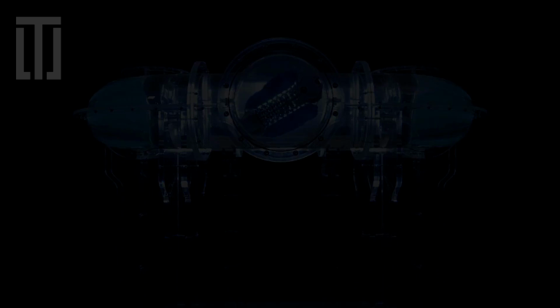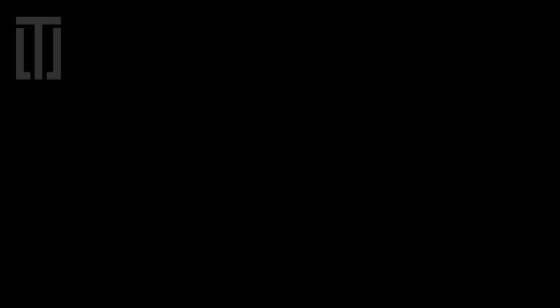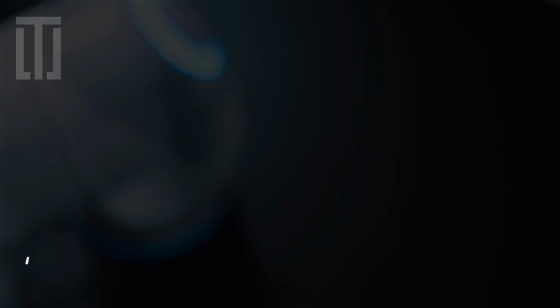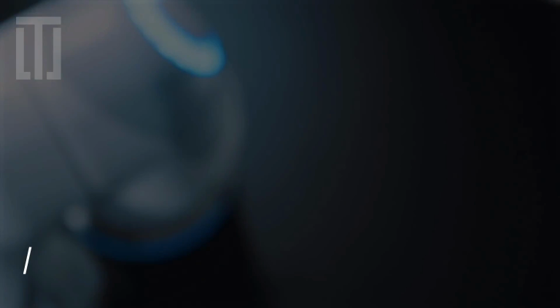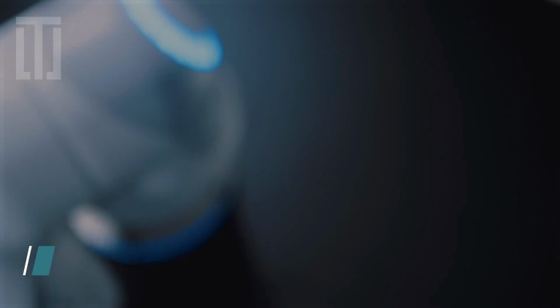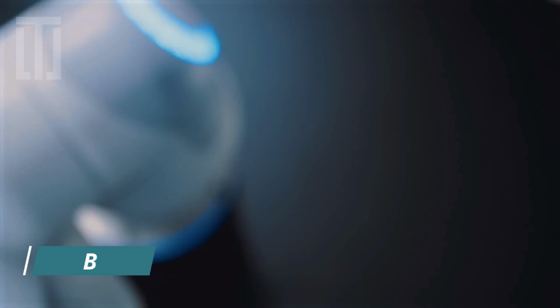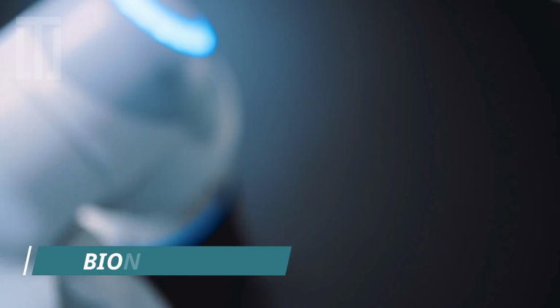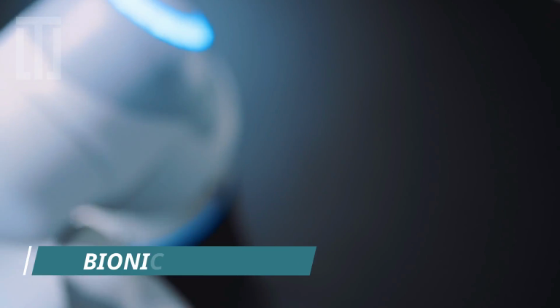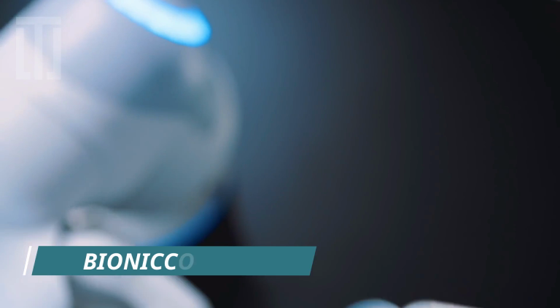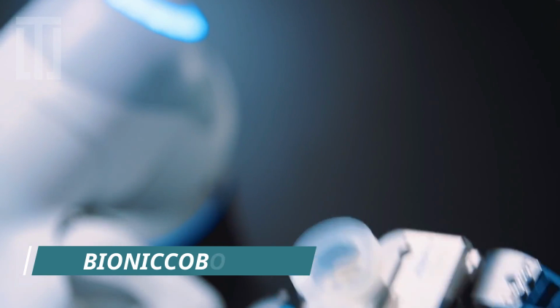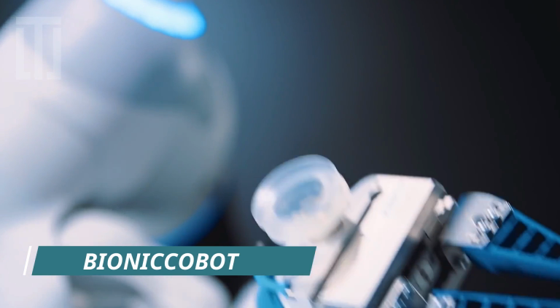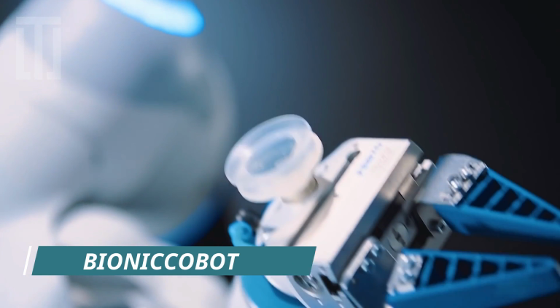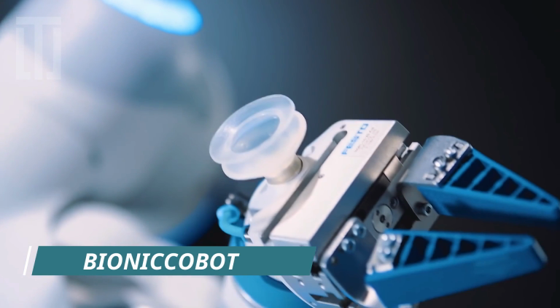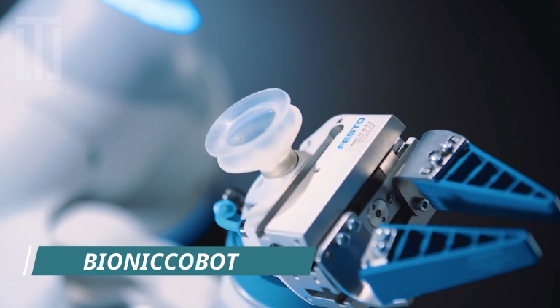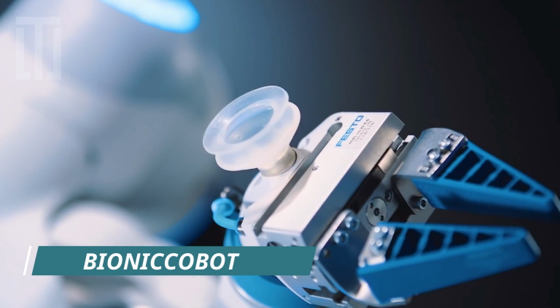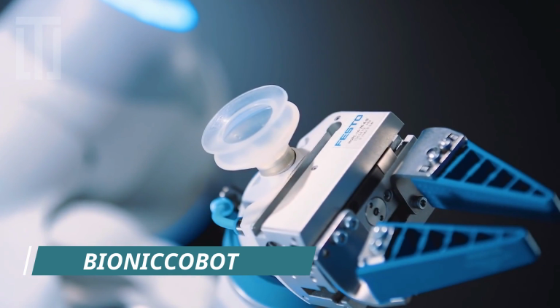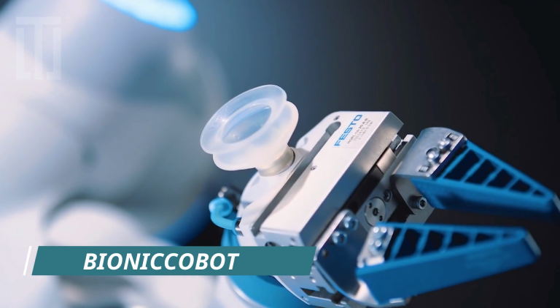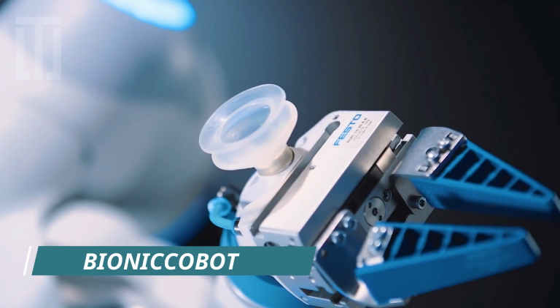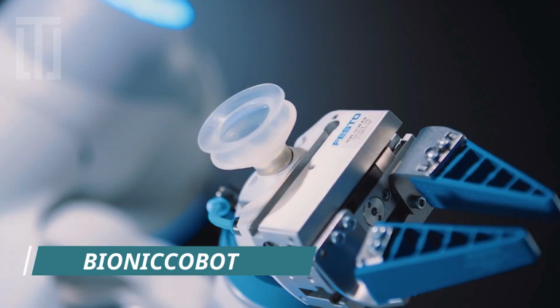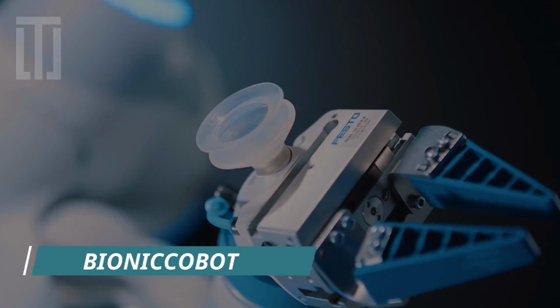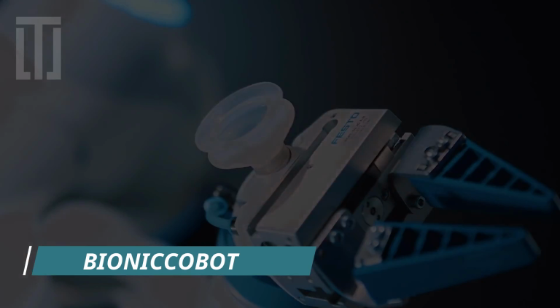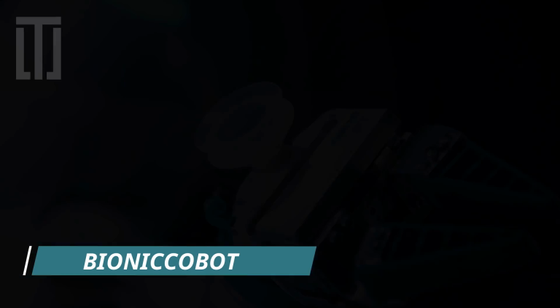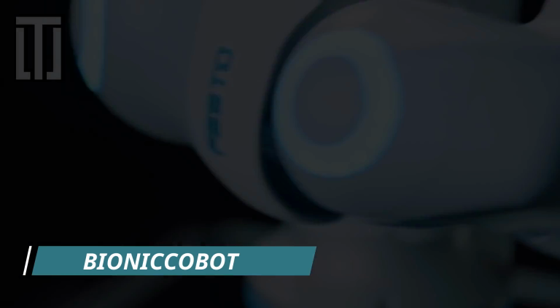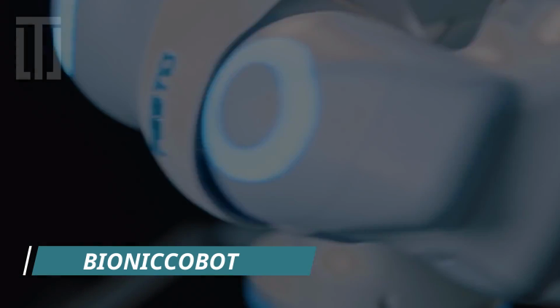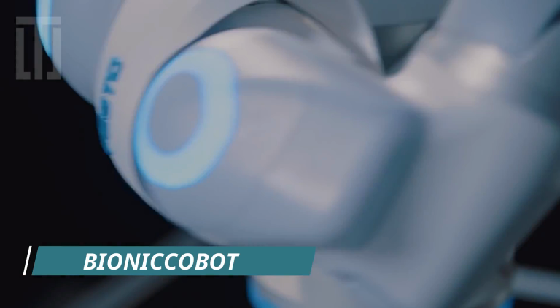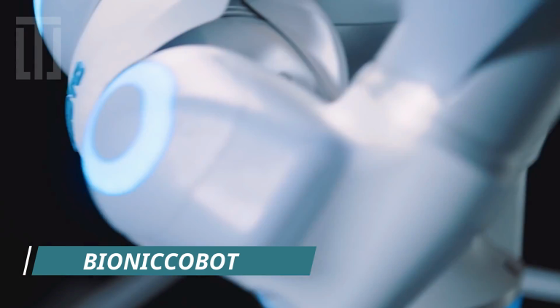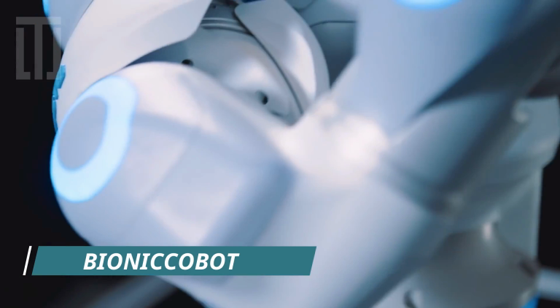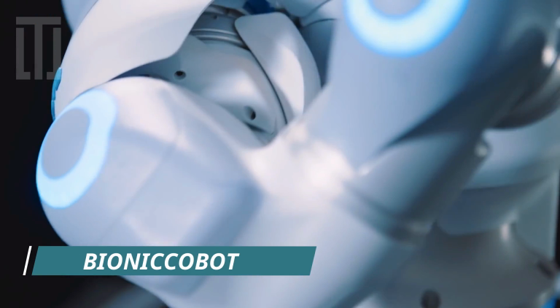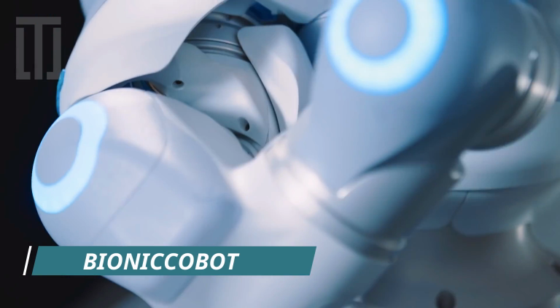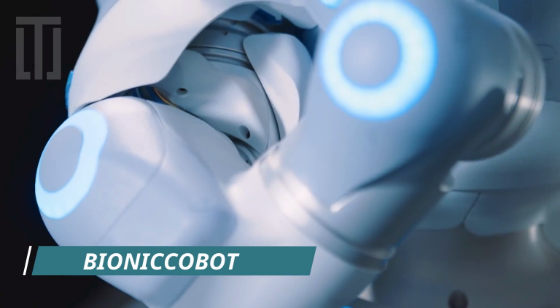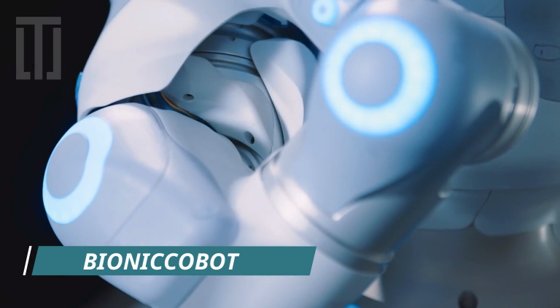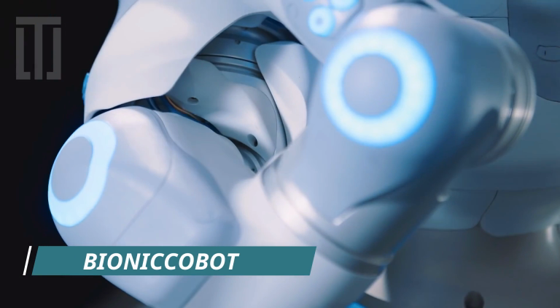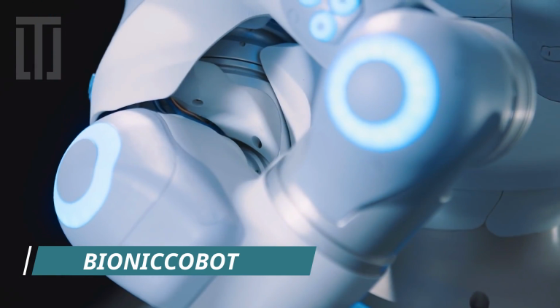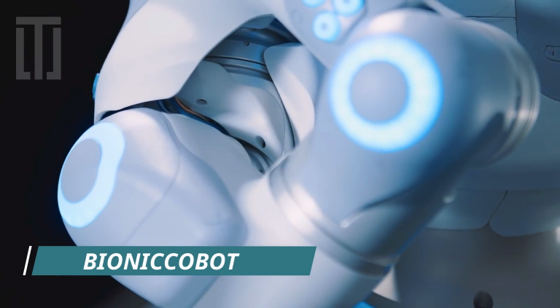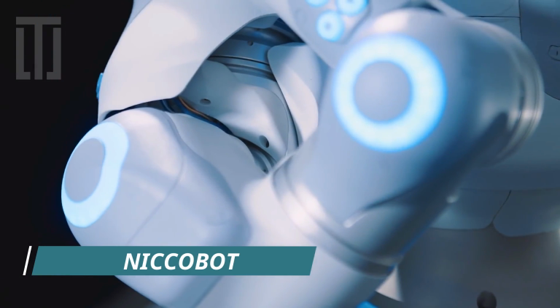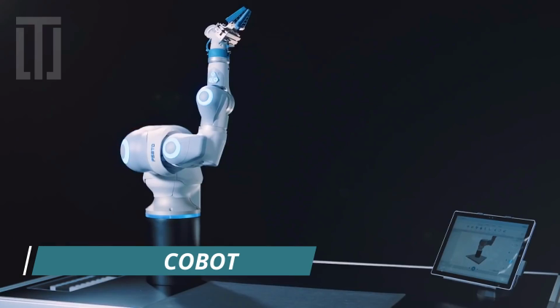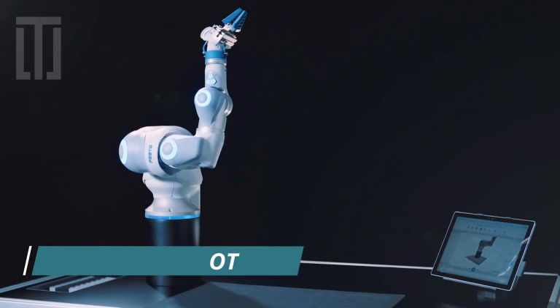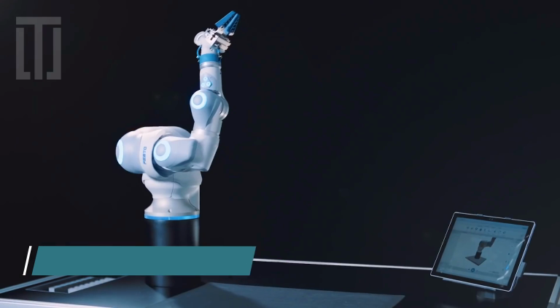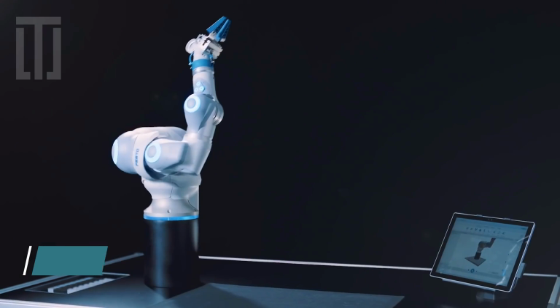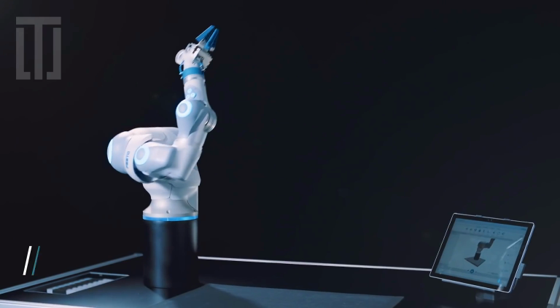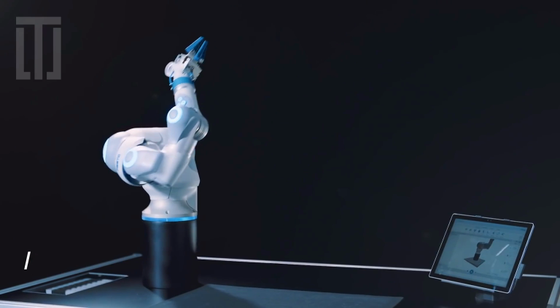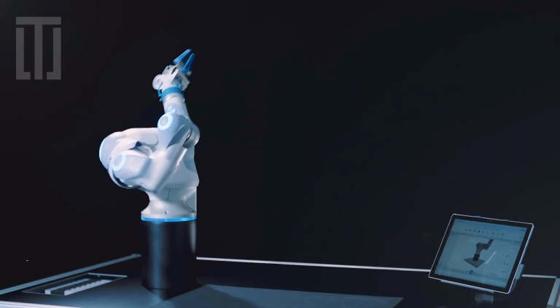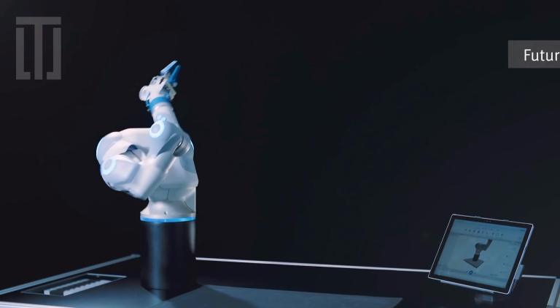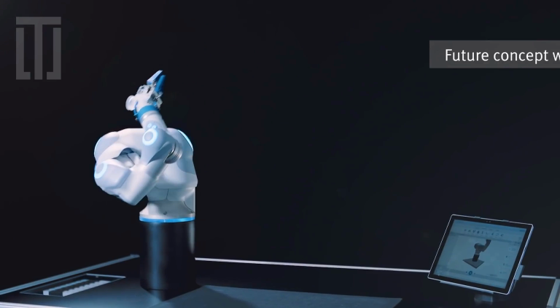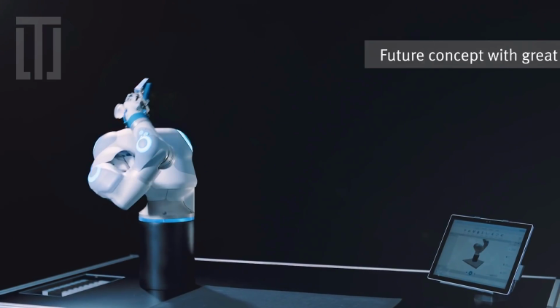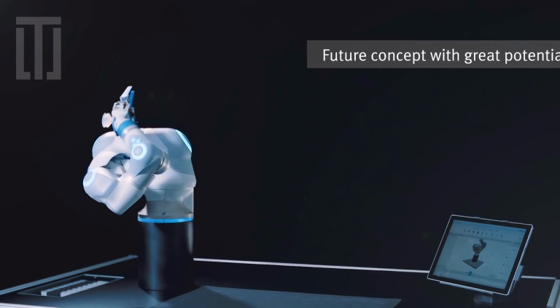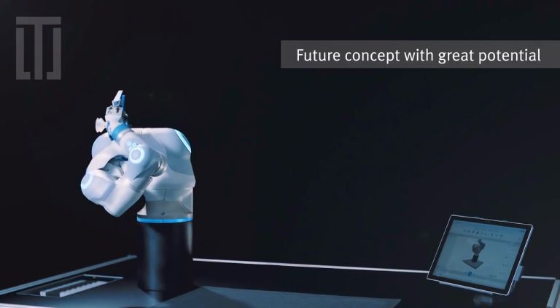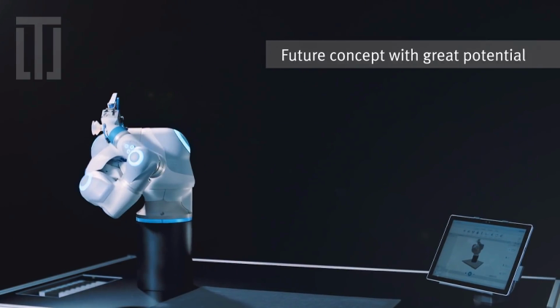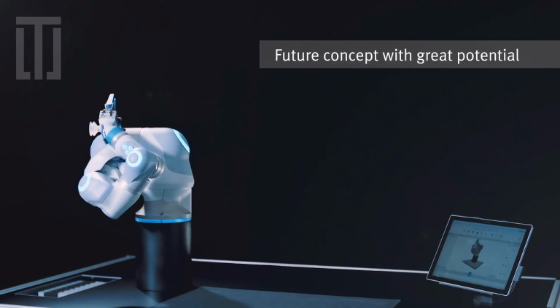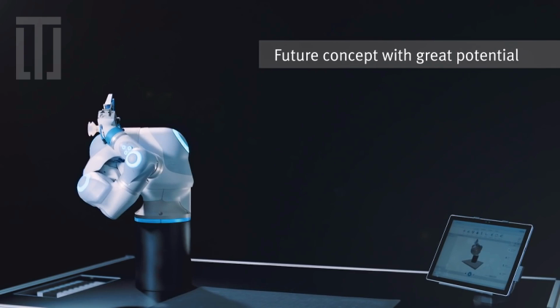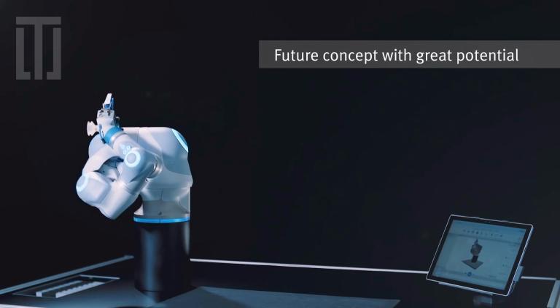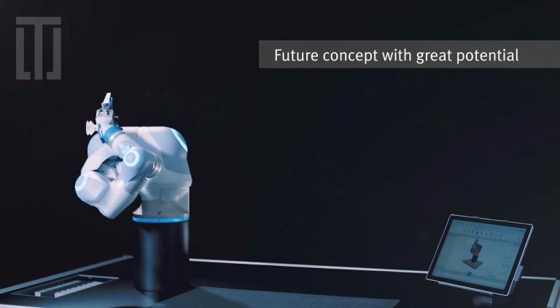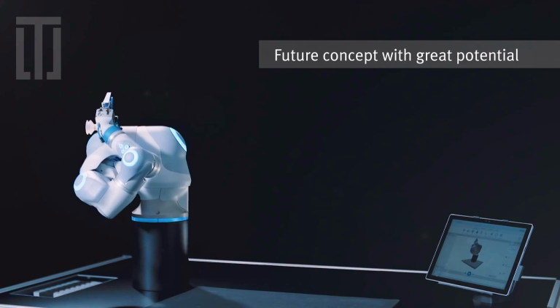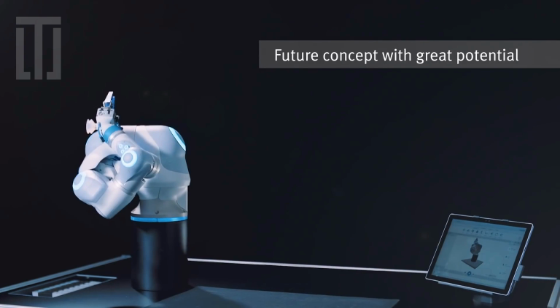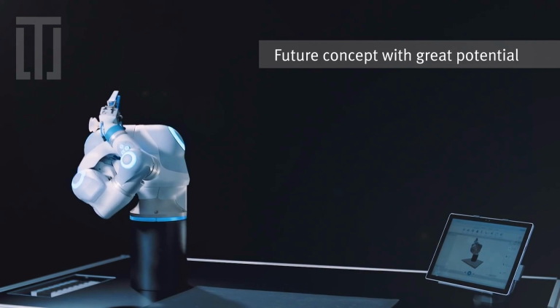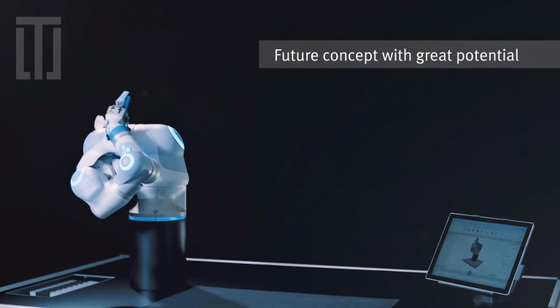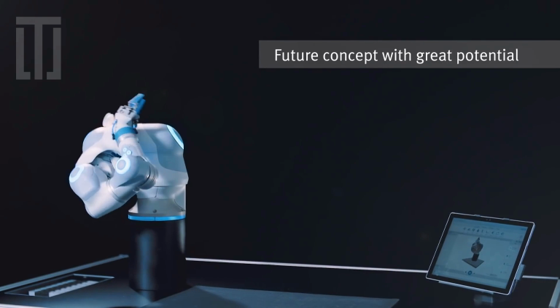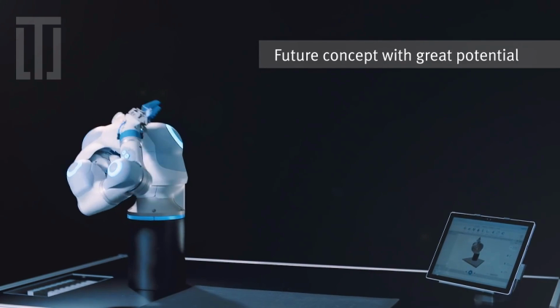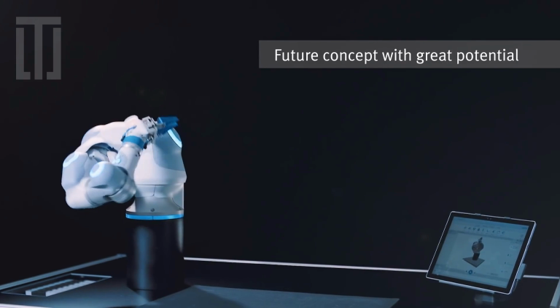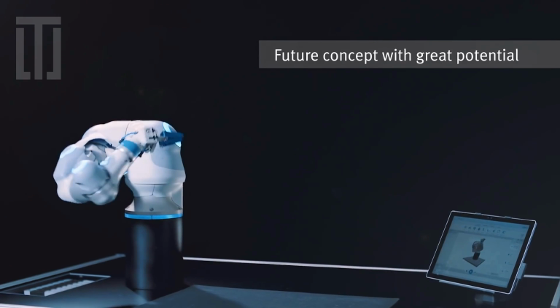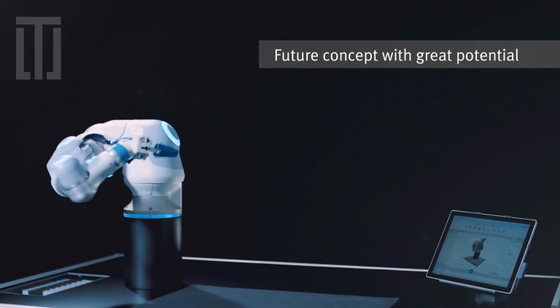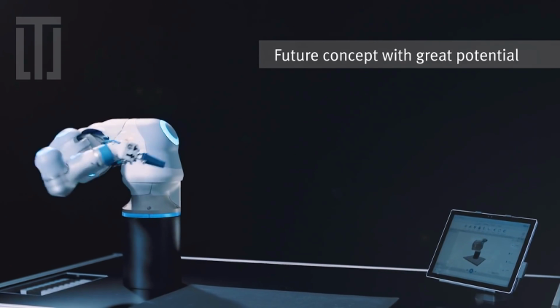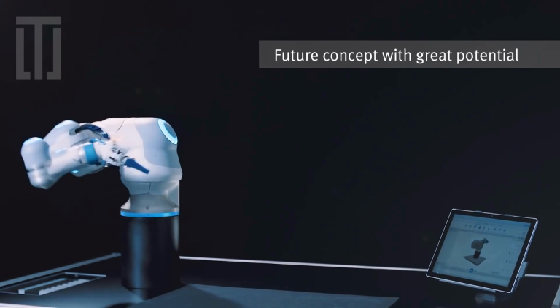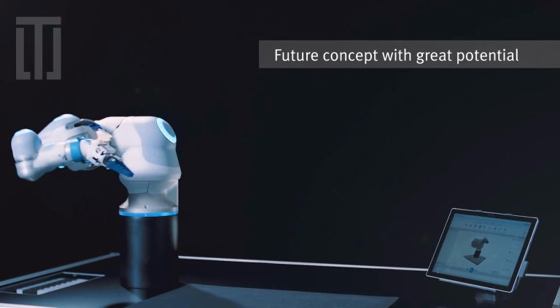Bionic Cobot is based on the human arm and has great potential as a sensitive helper for human-robot collaboration in the future.